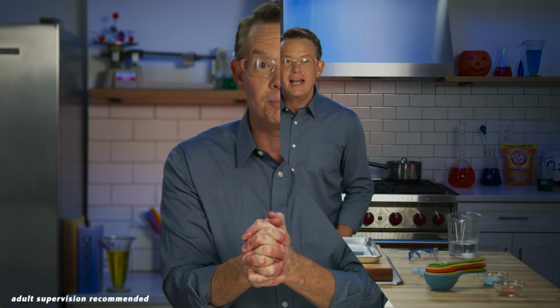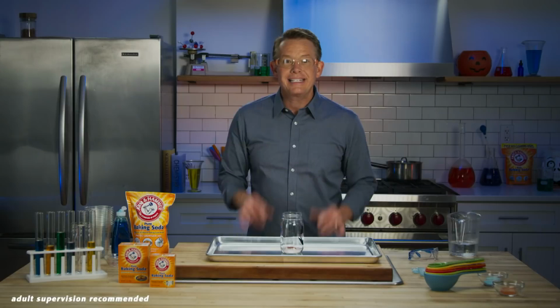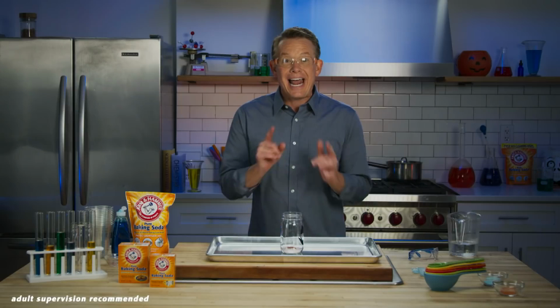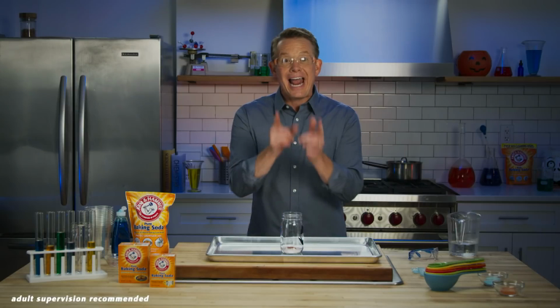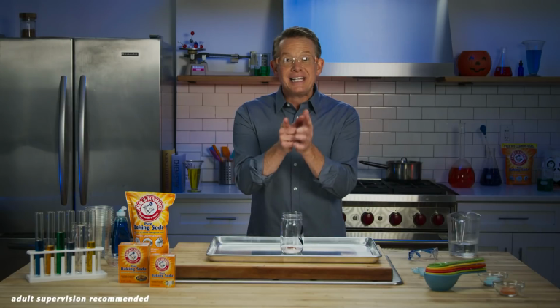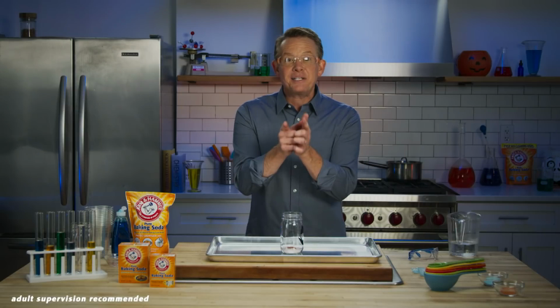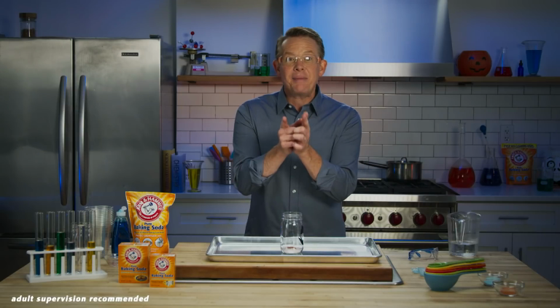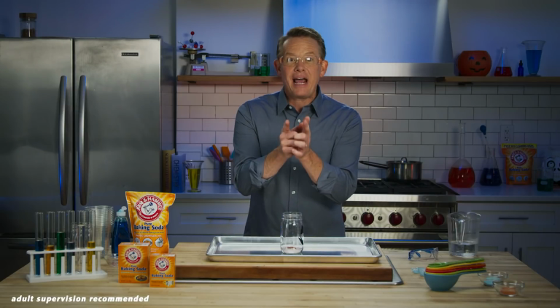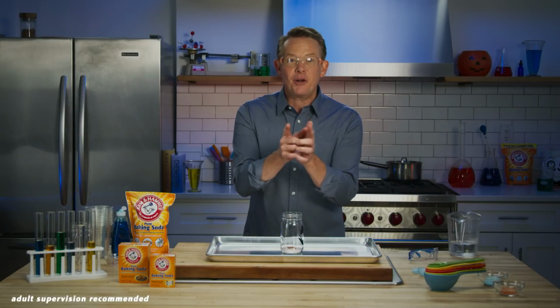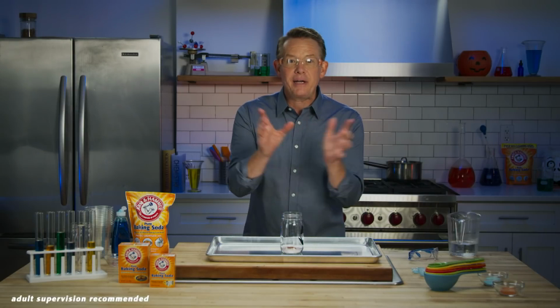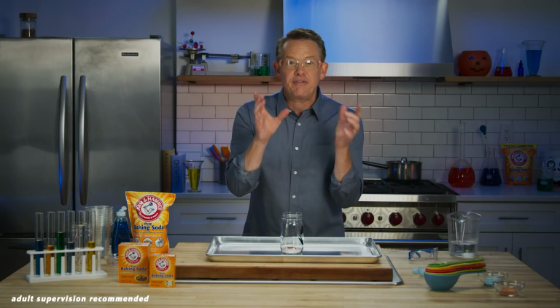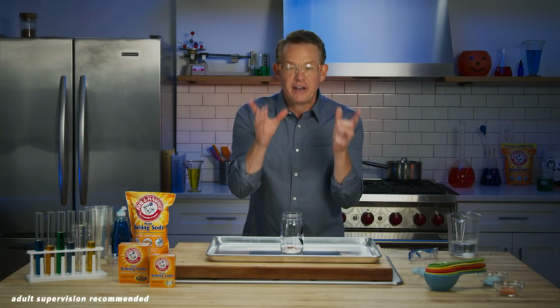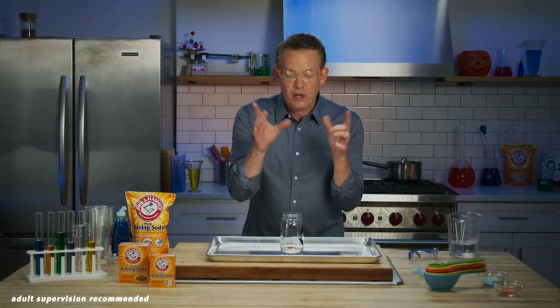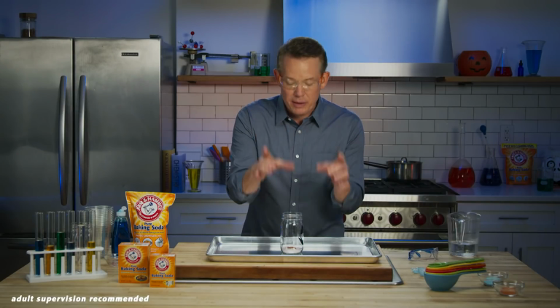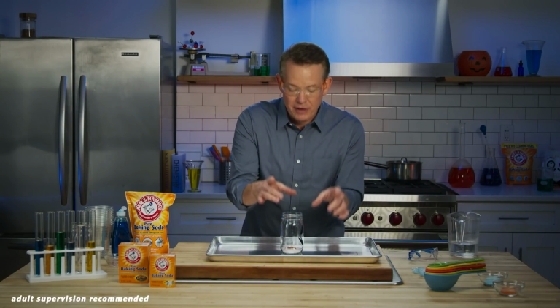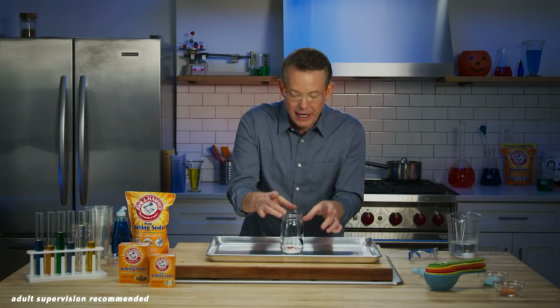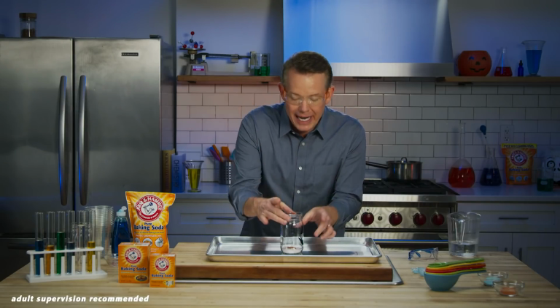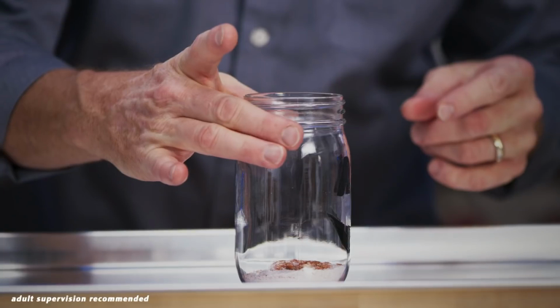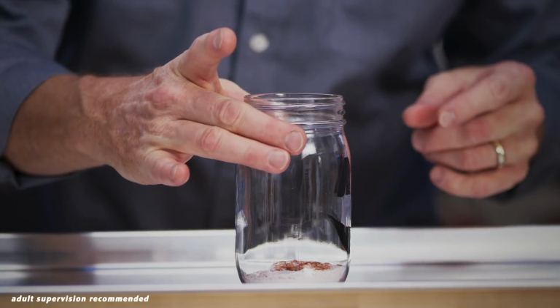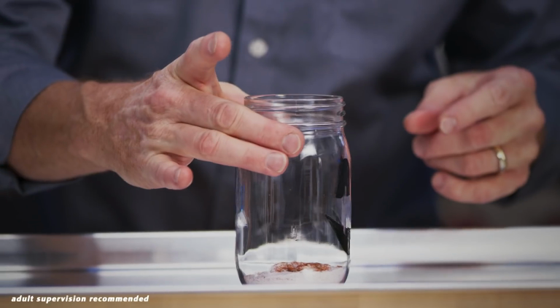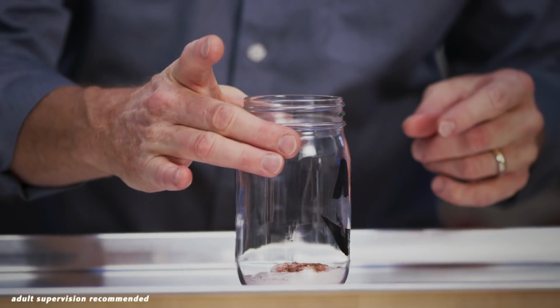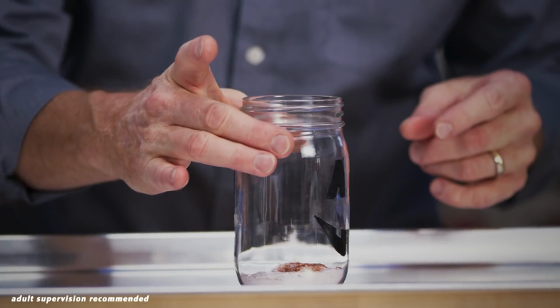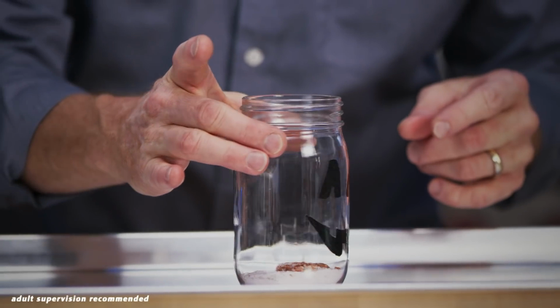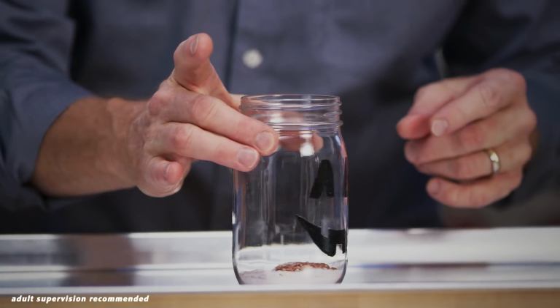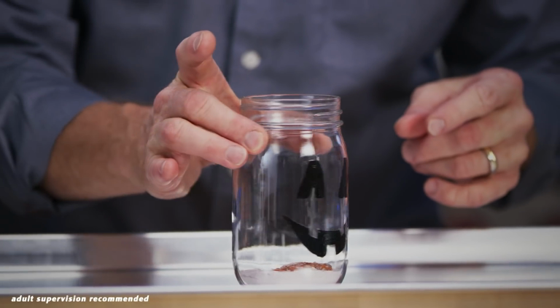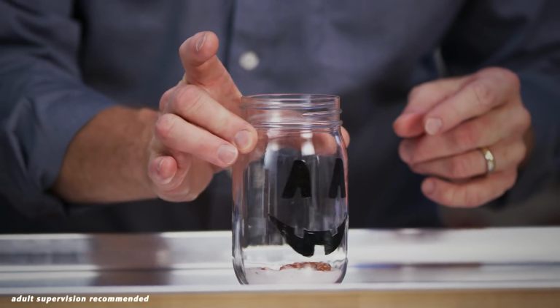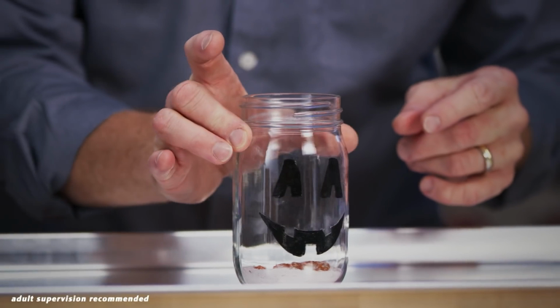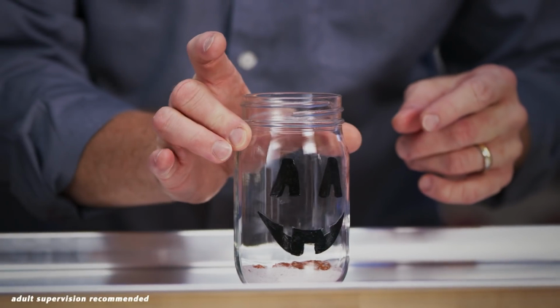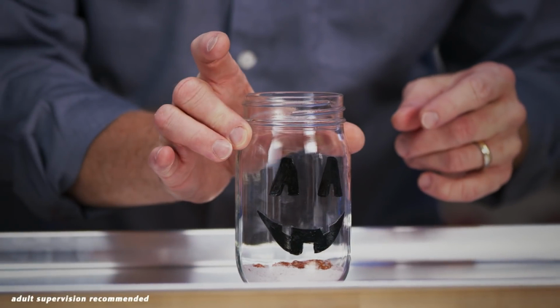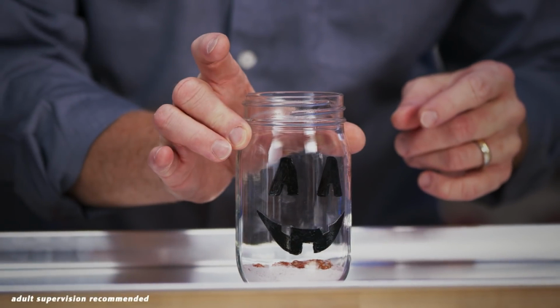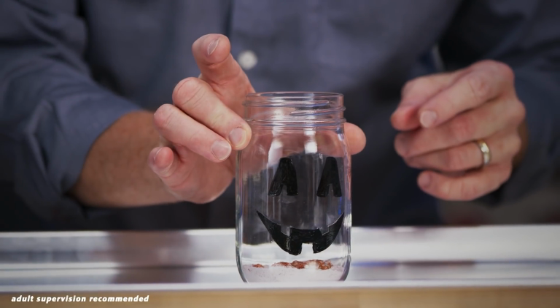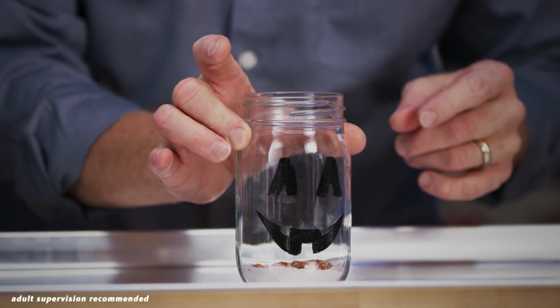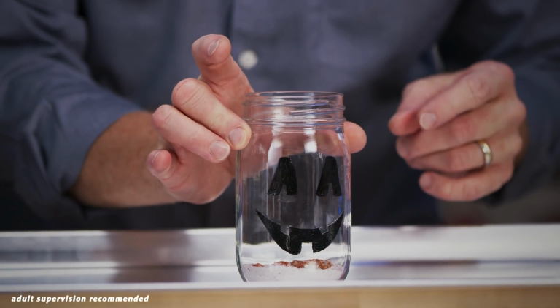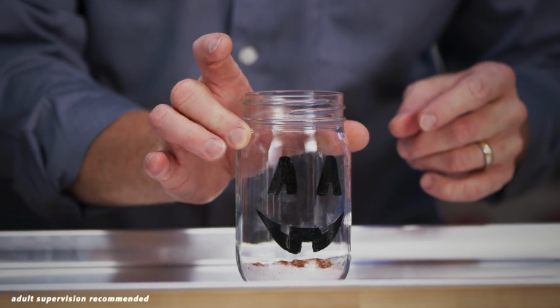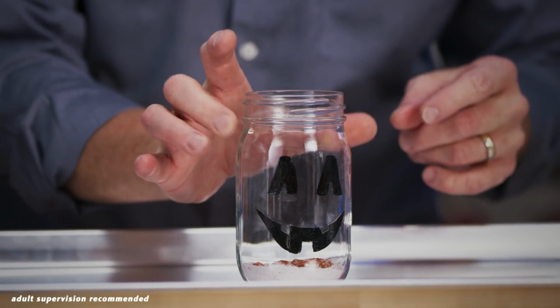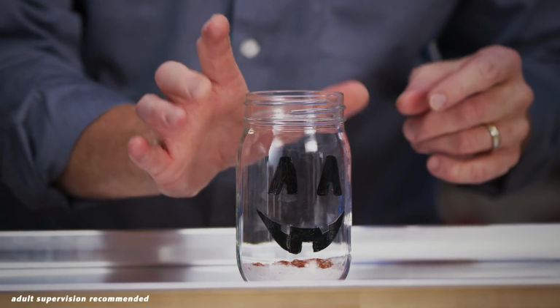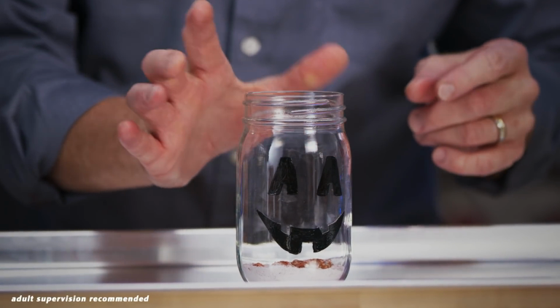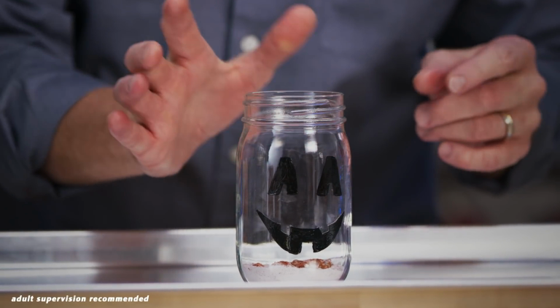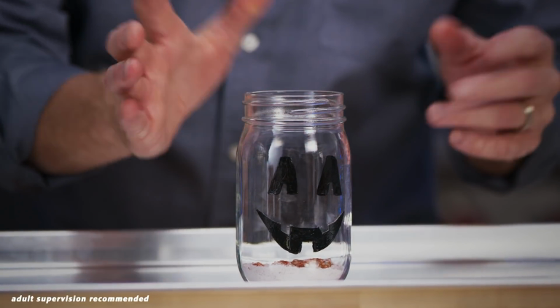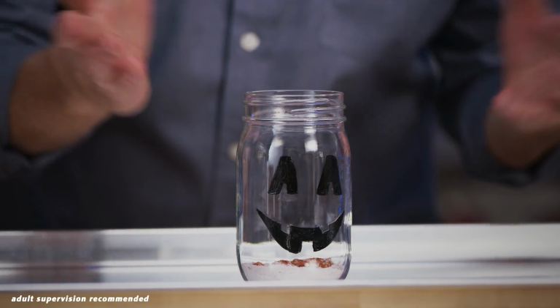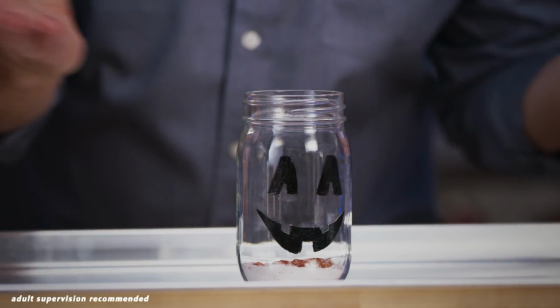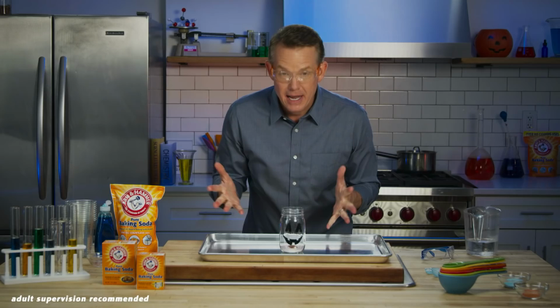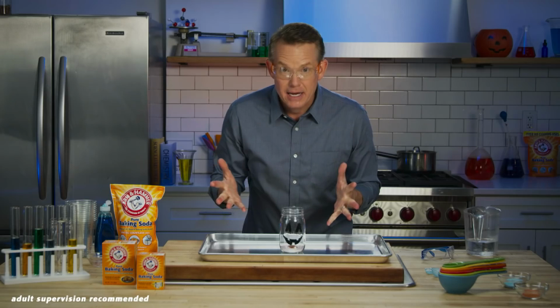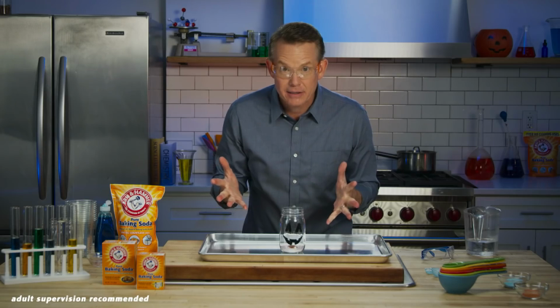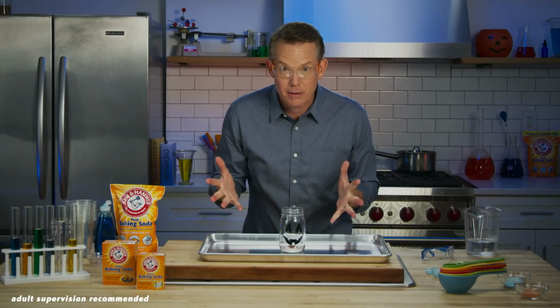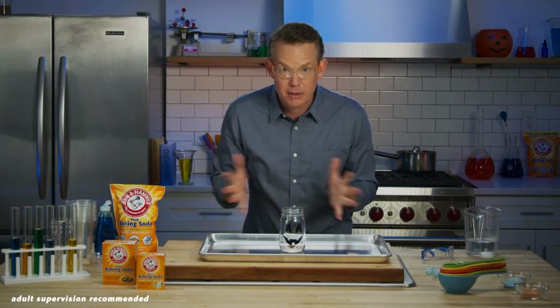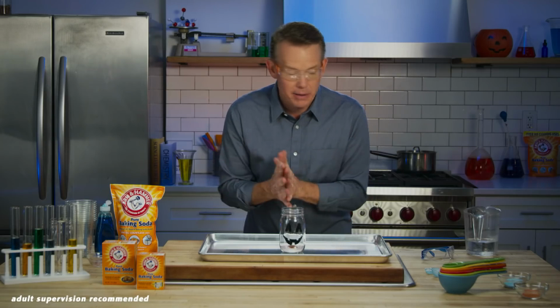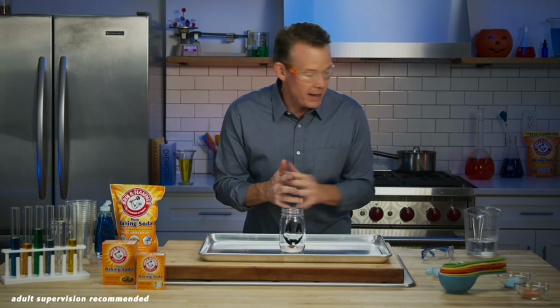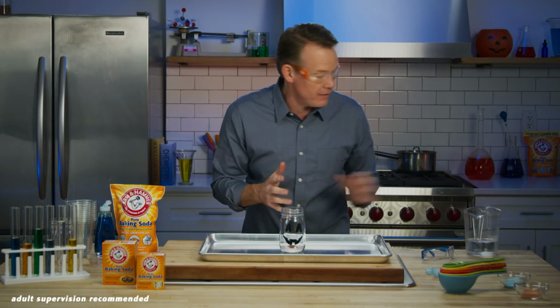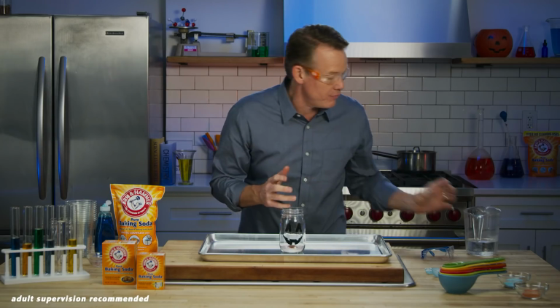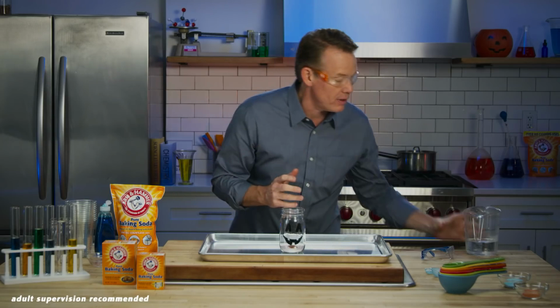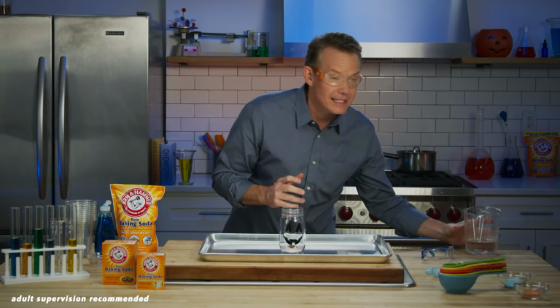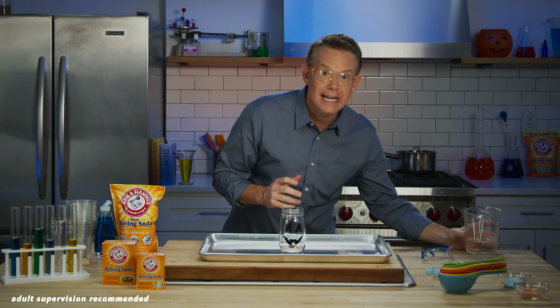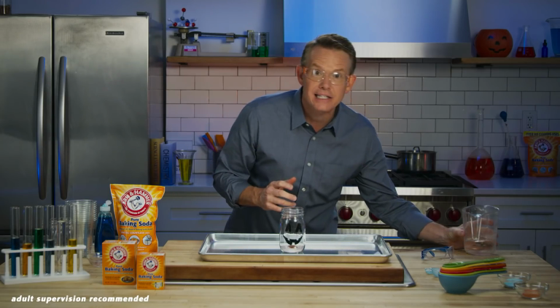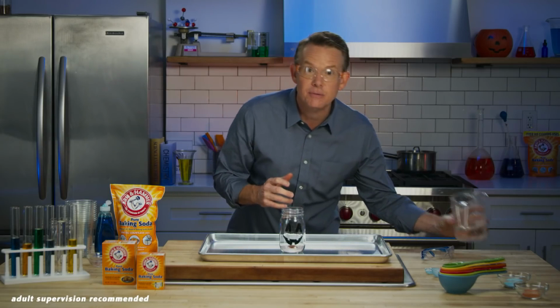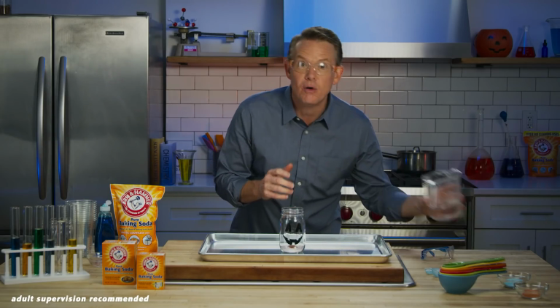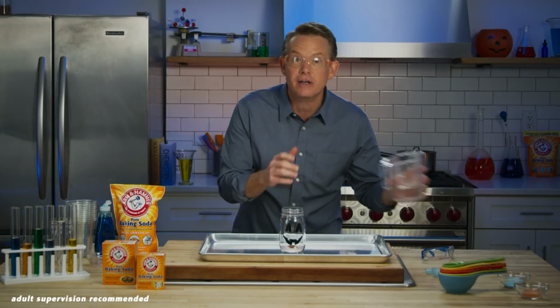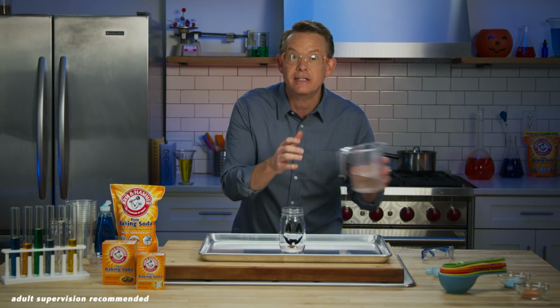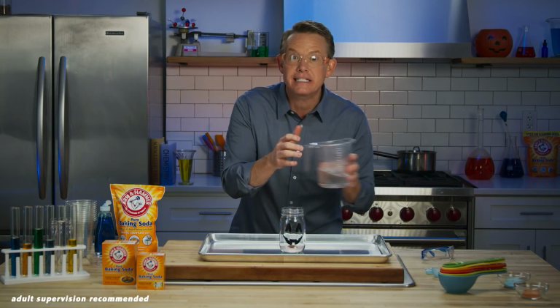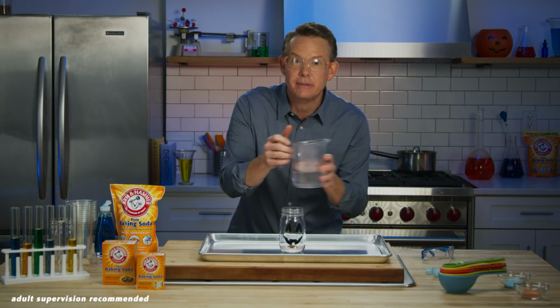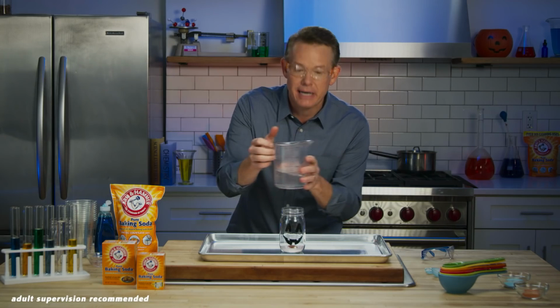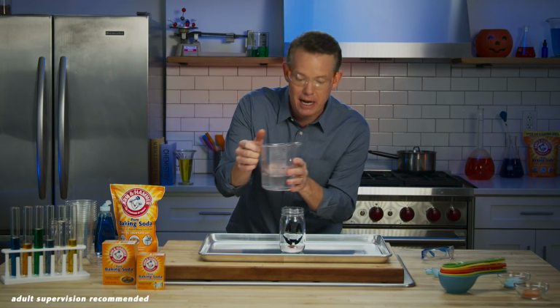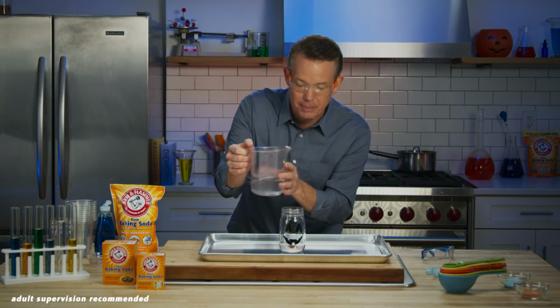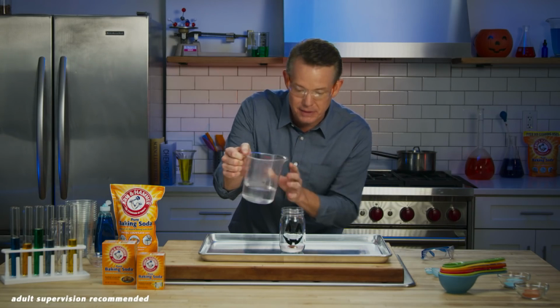To add some Halloween flair, we've gone ahead and decorated our mason jar. OK, what are we waiting for? Let's add some water and see what happens.